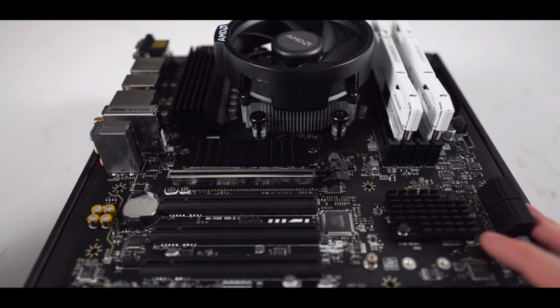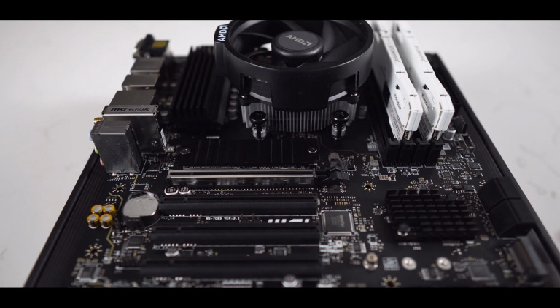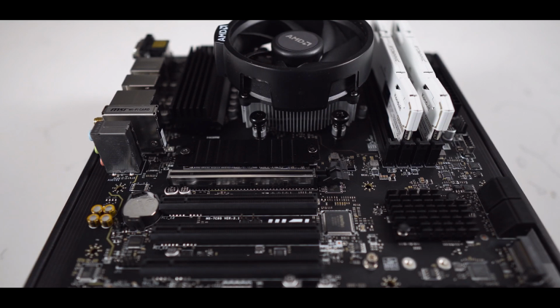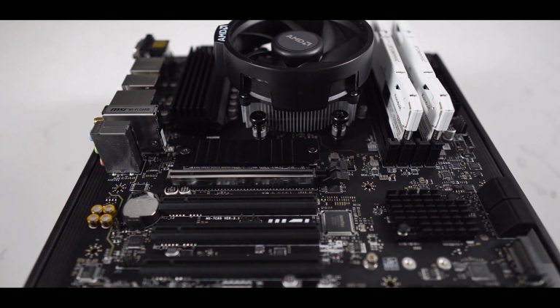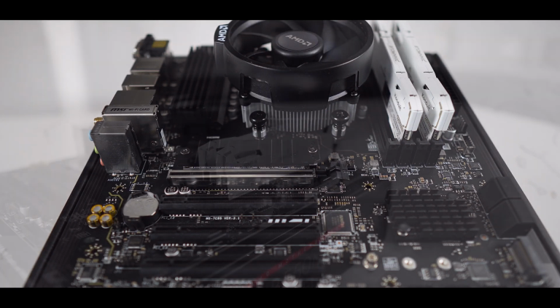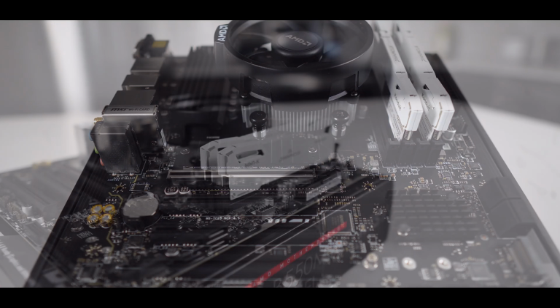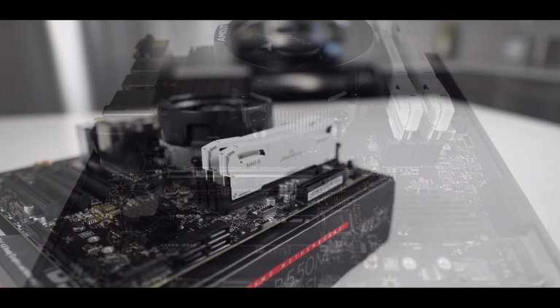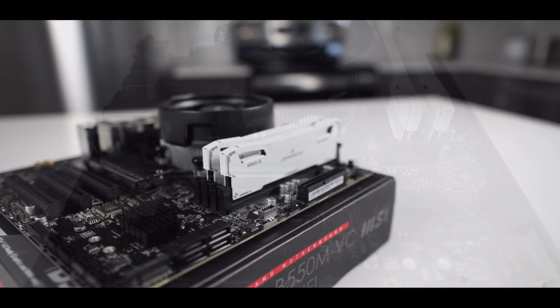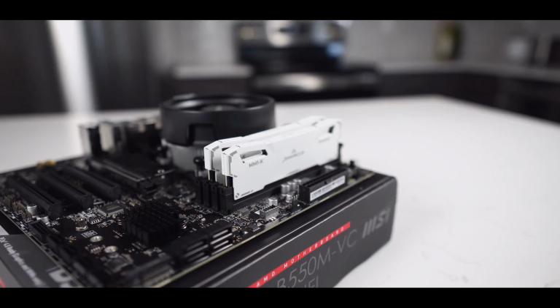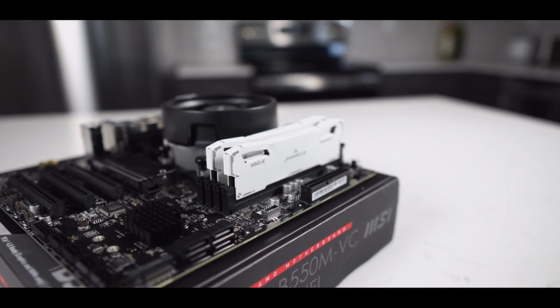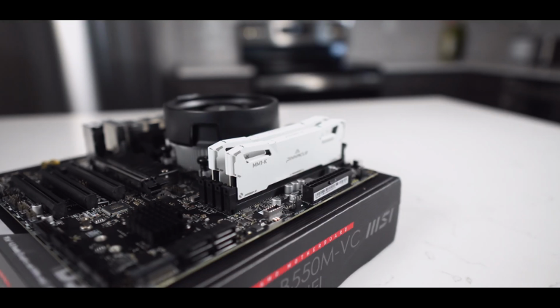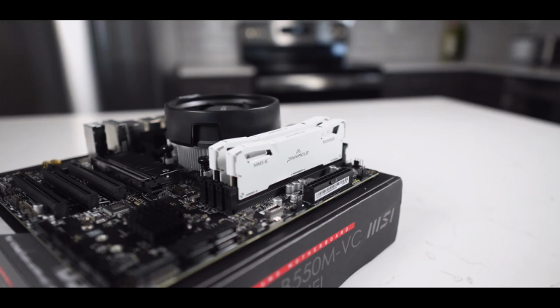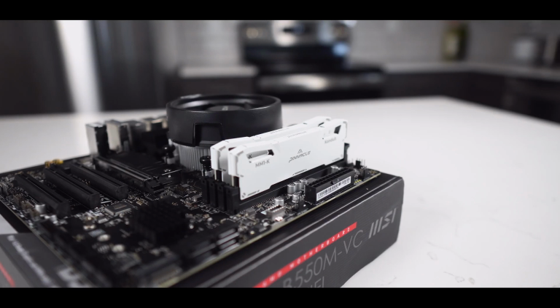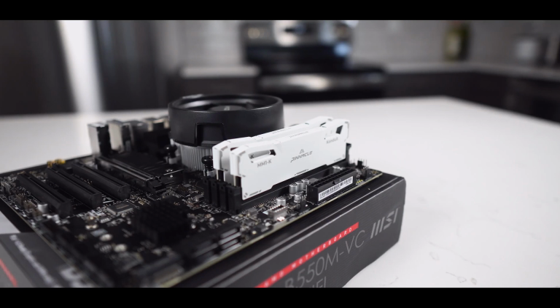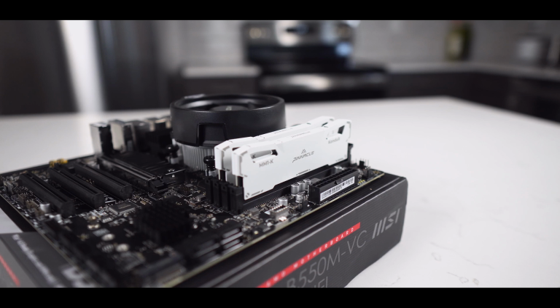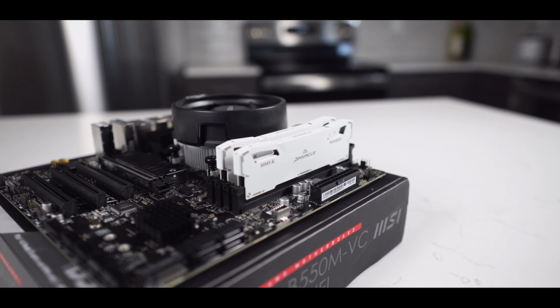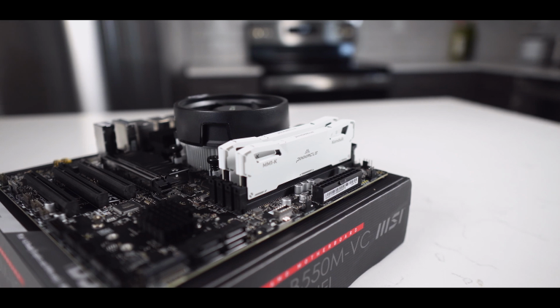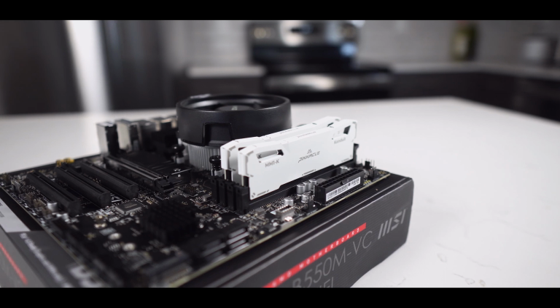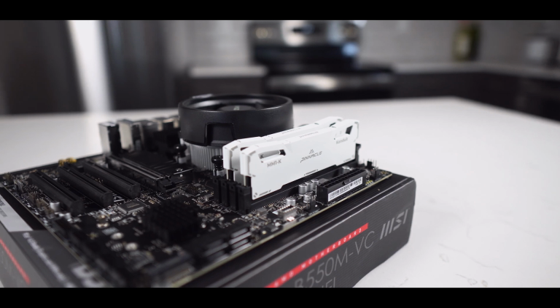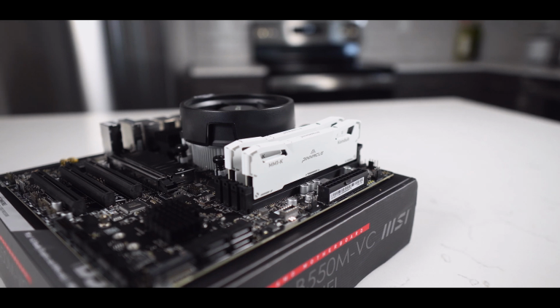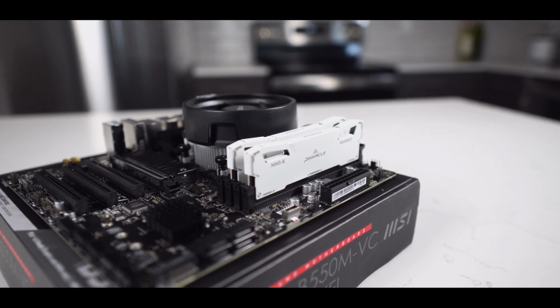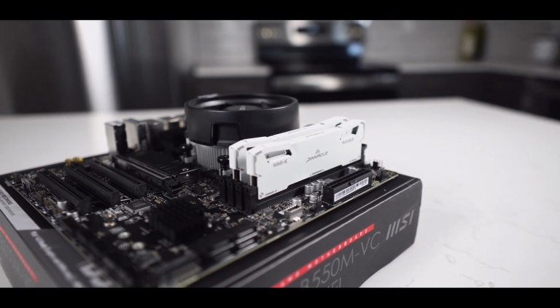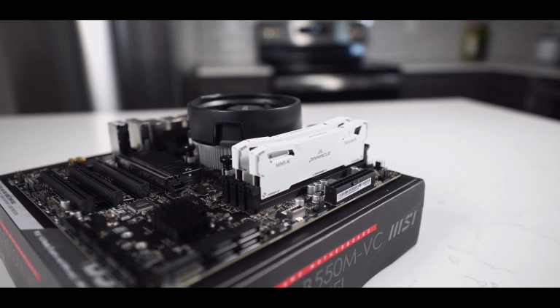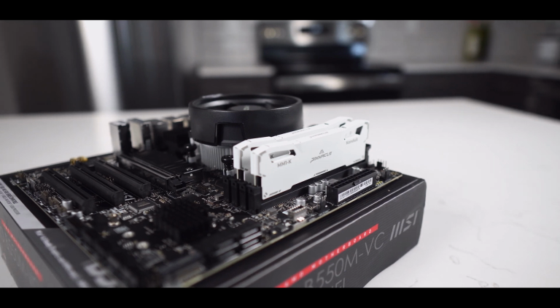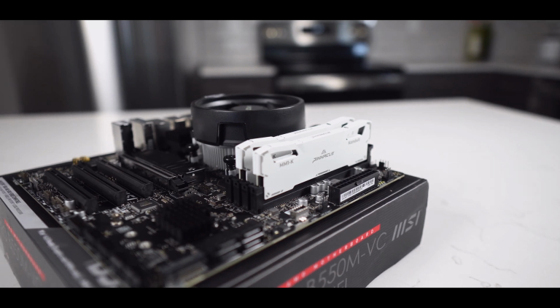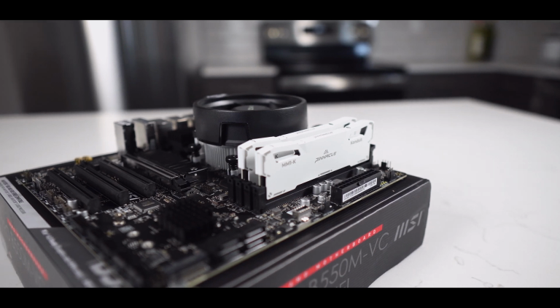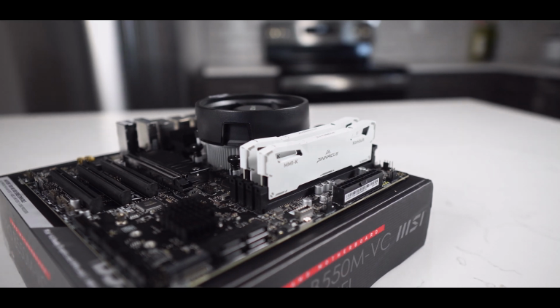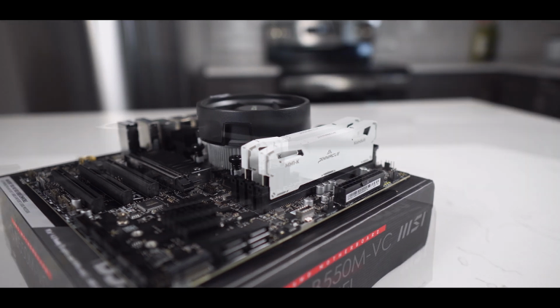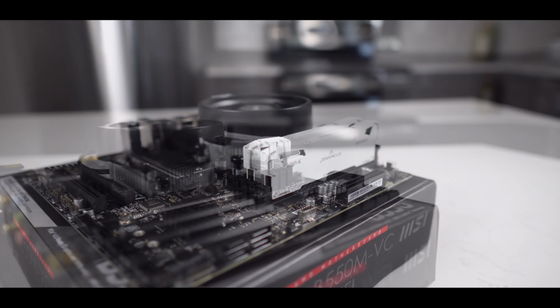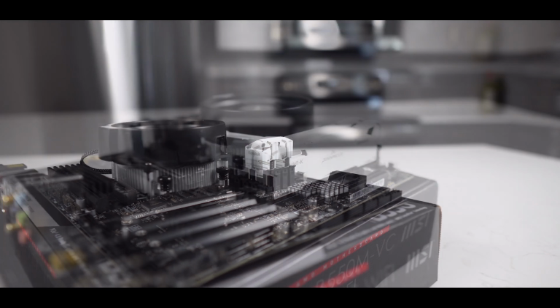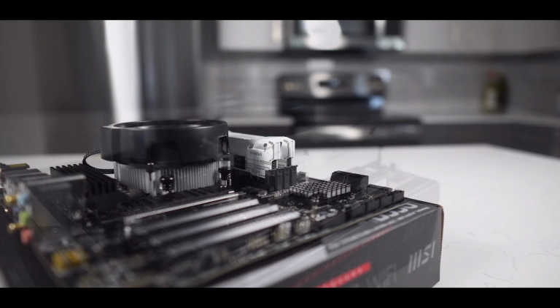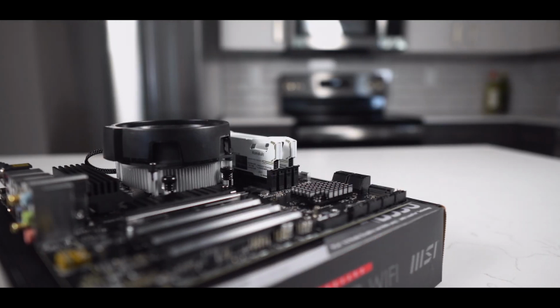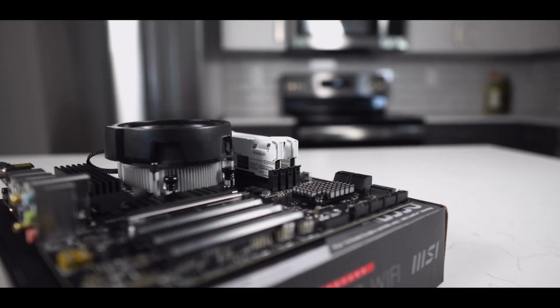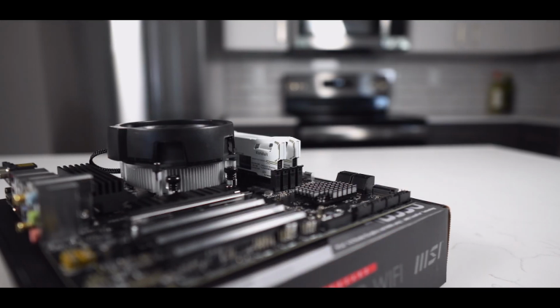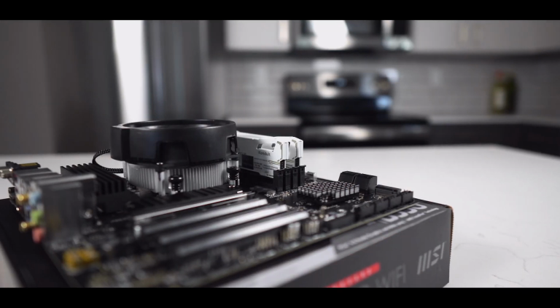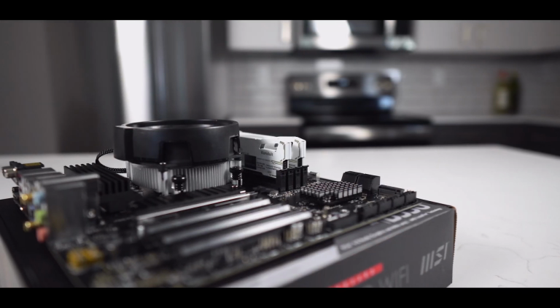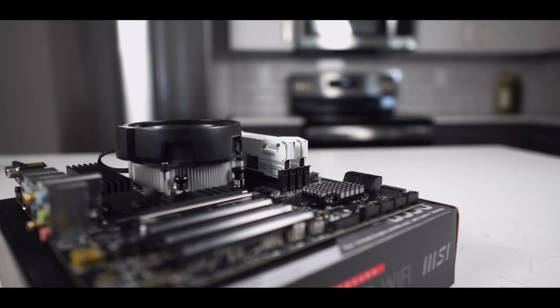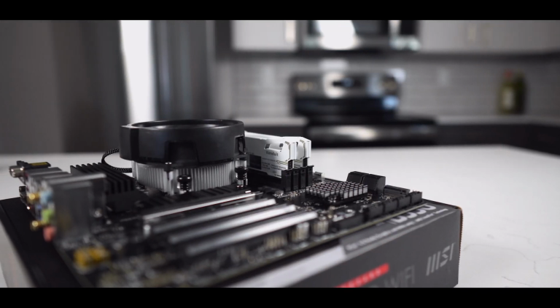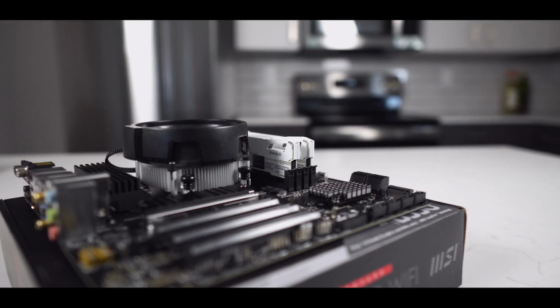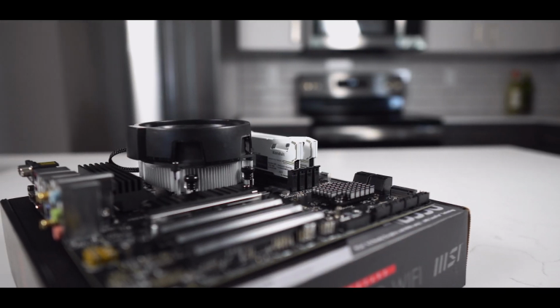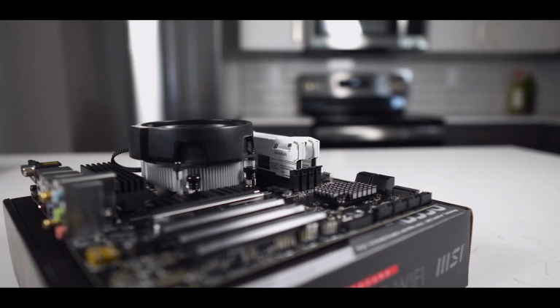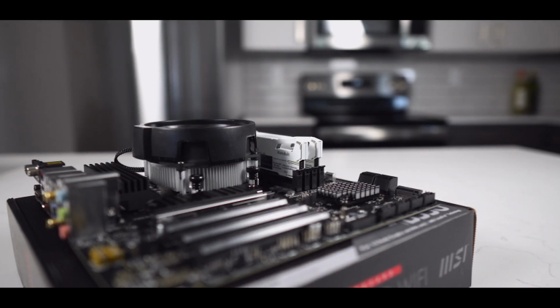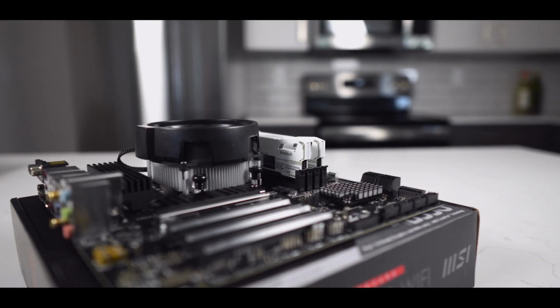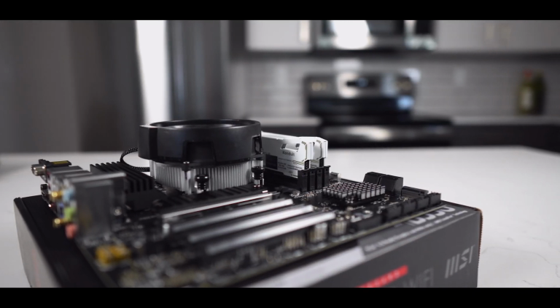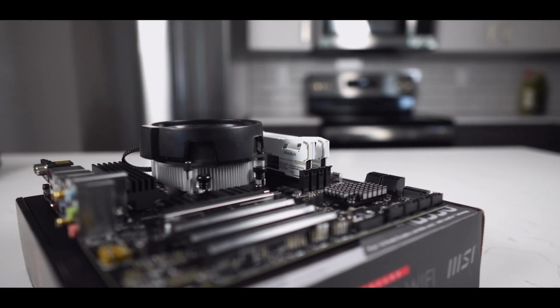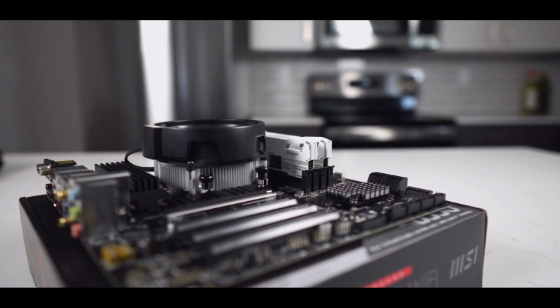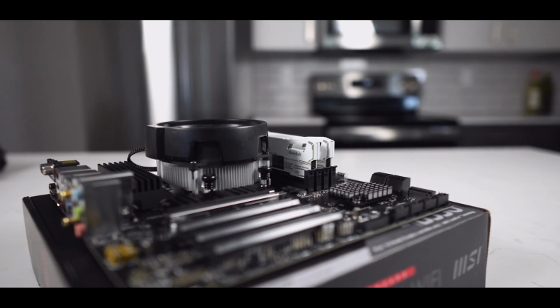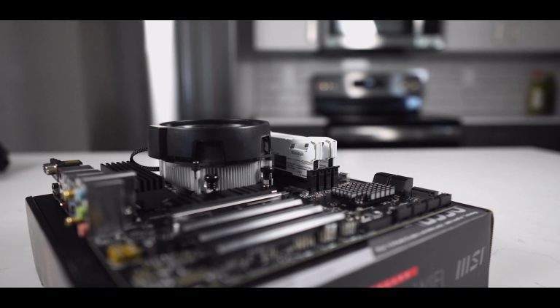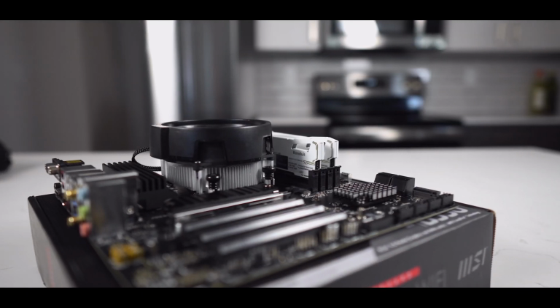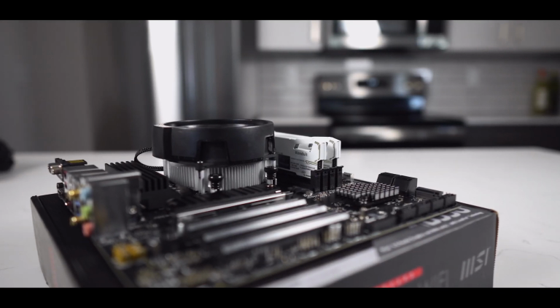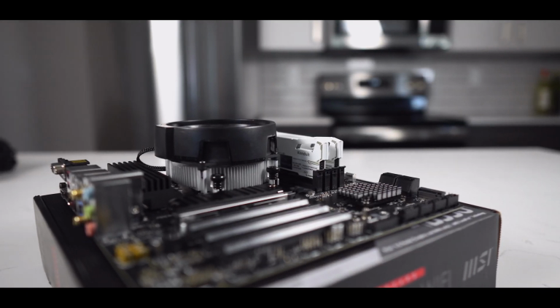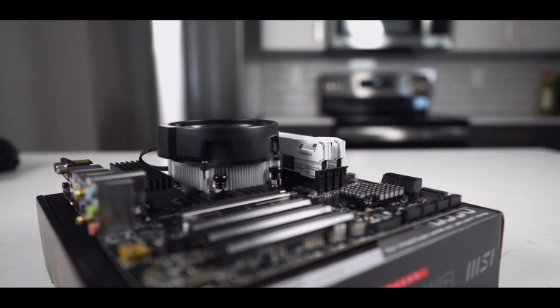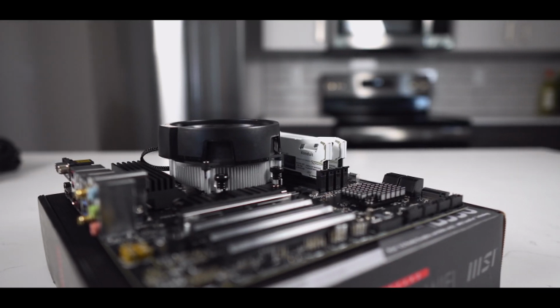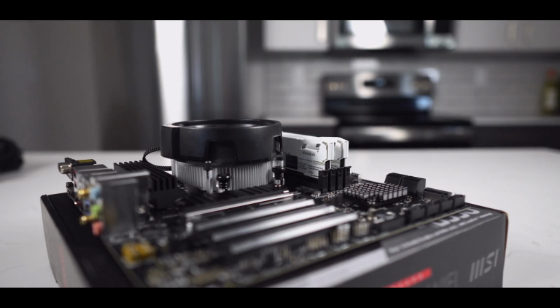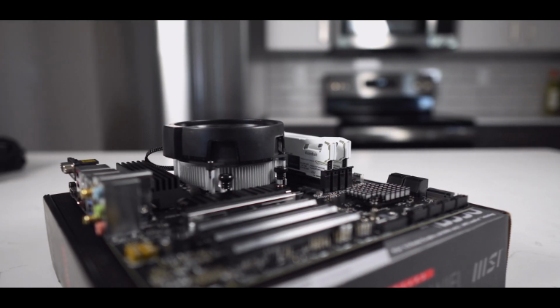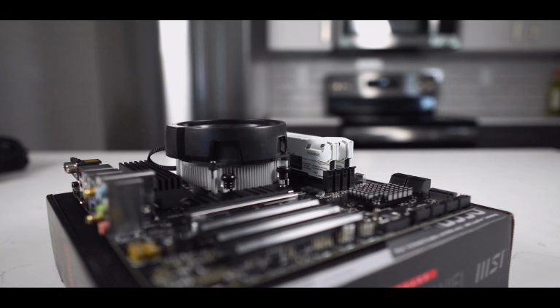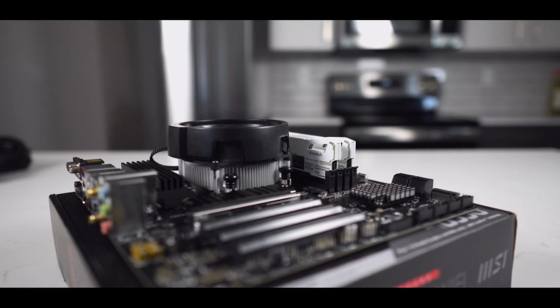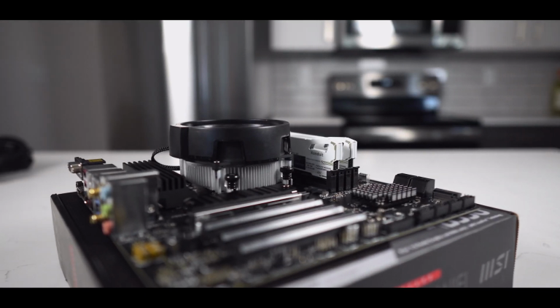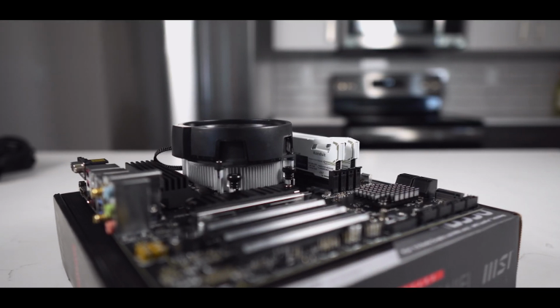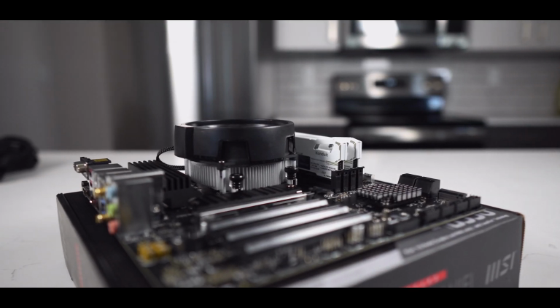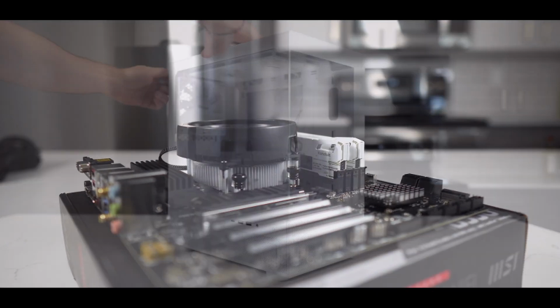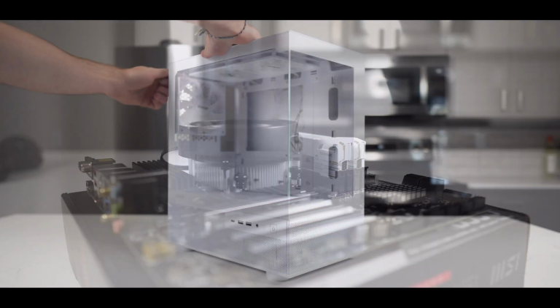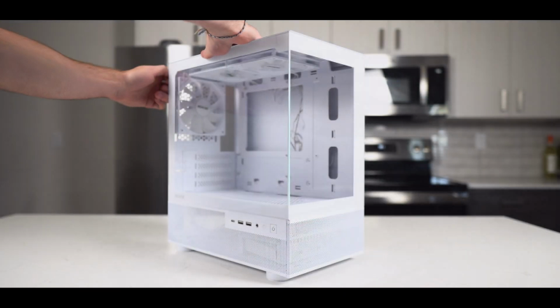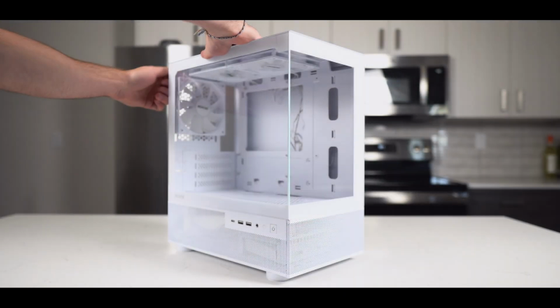And with that finished, we have installed the CPU, the RAM, the CPU cooler, and the SSD, and the whole motherboard assembly is ready to be installed into the case.